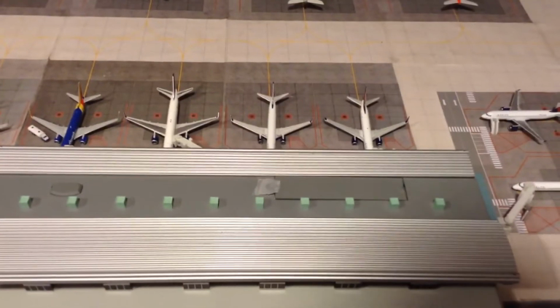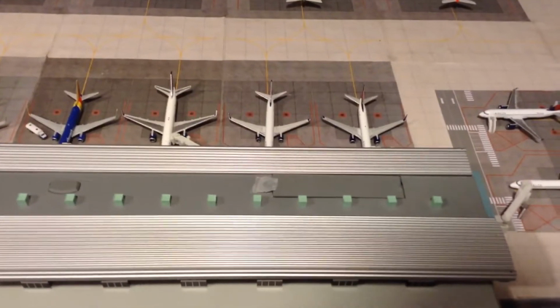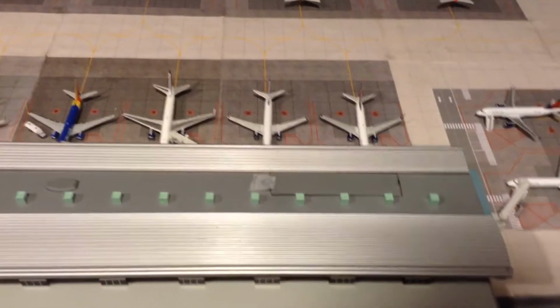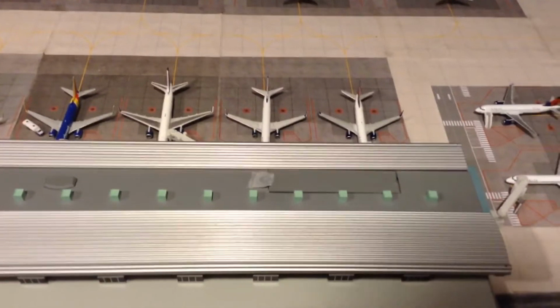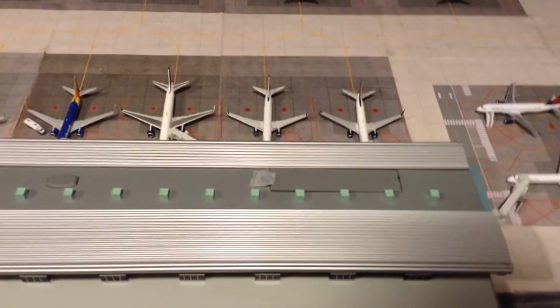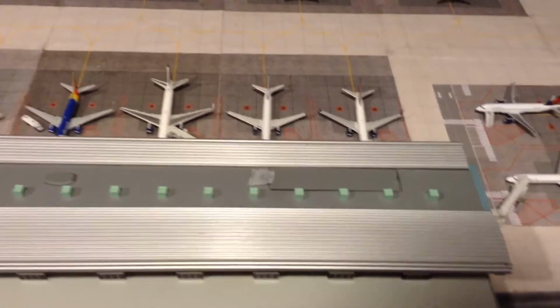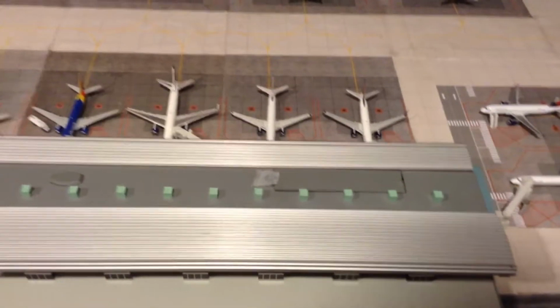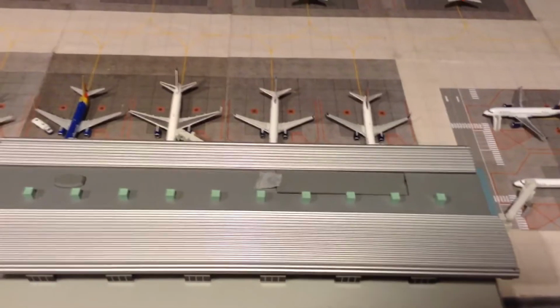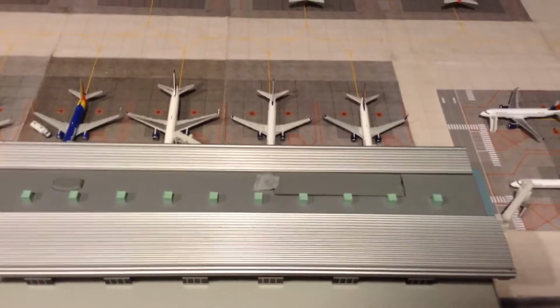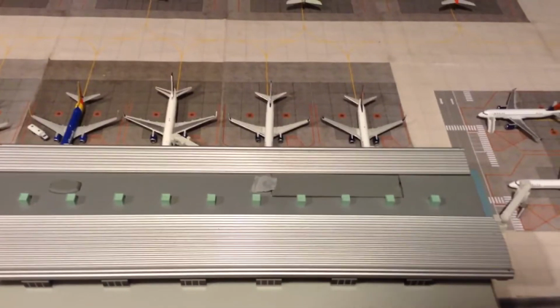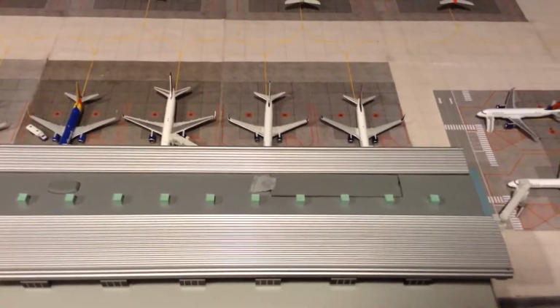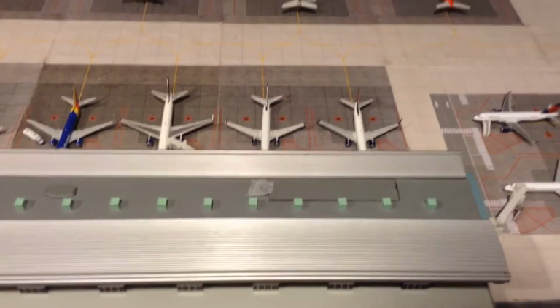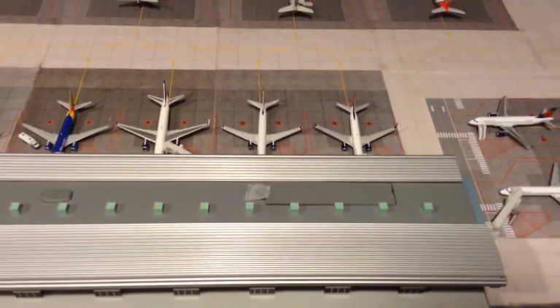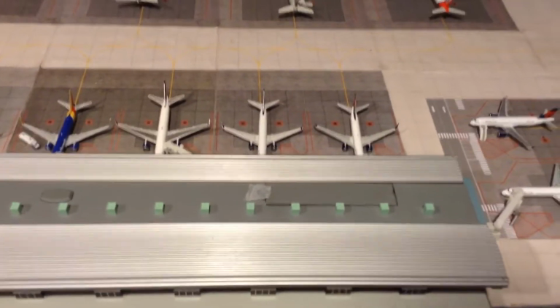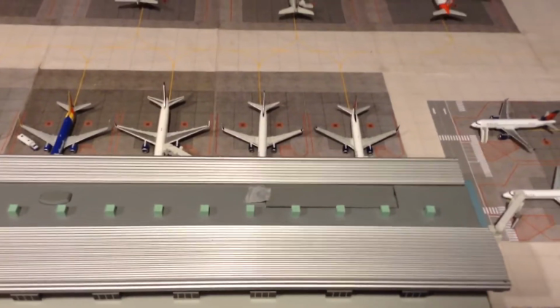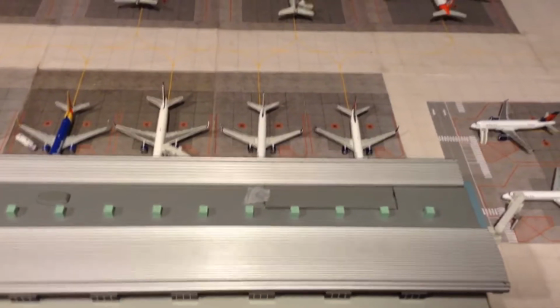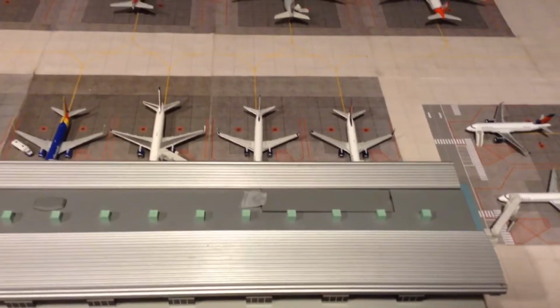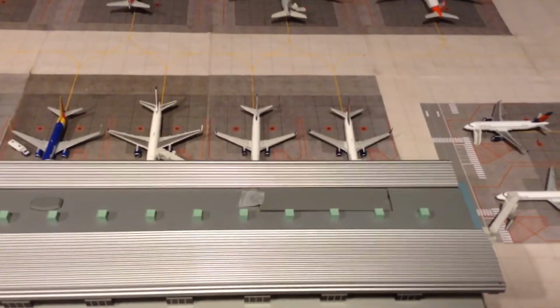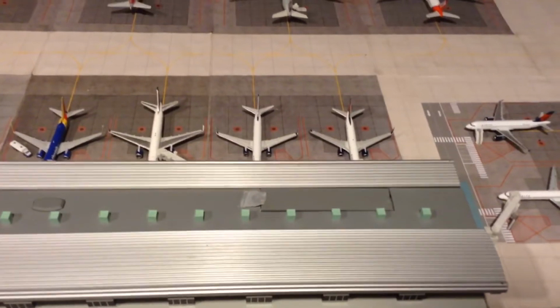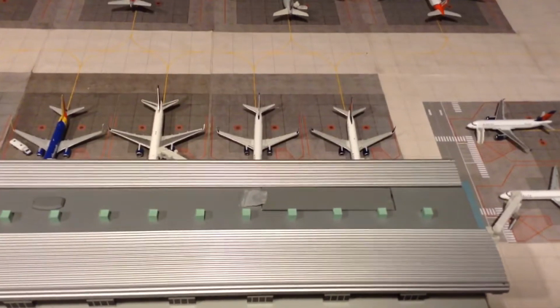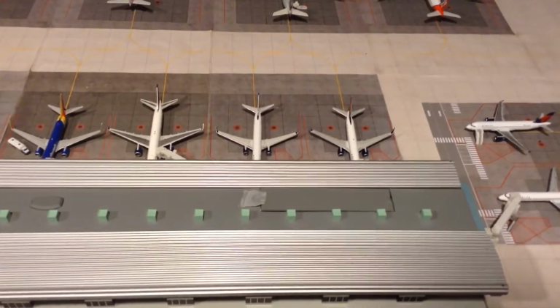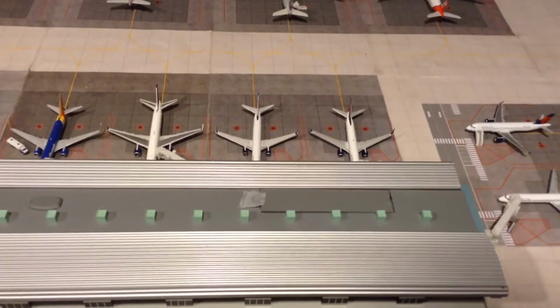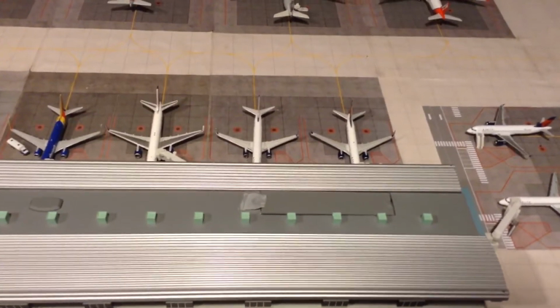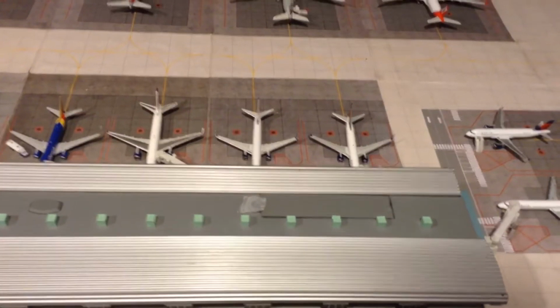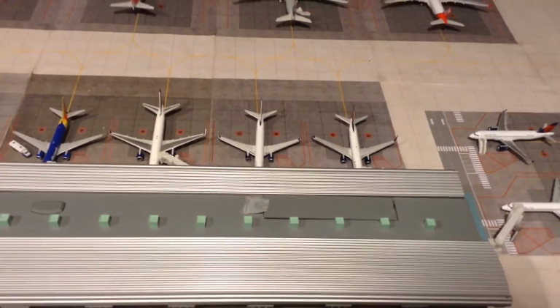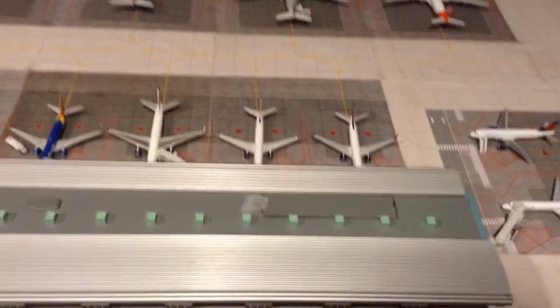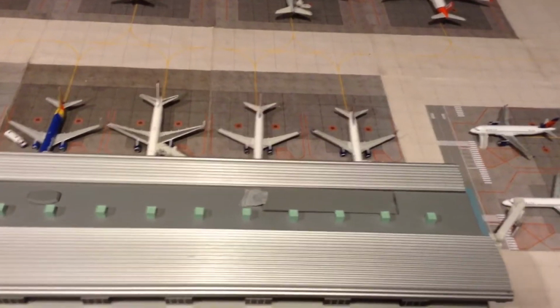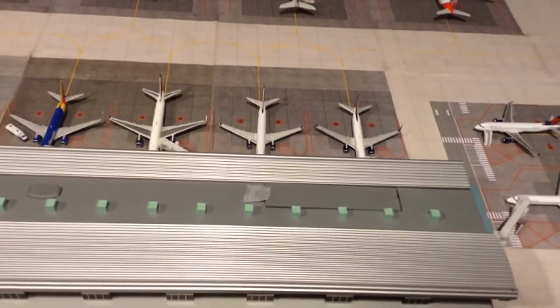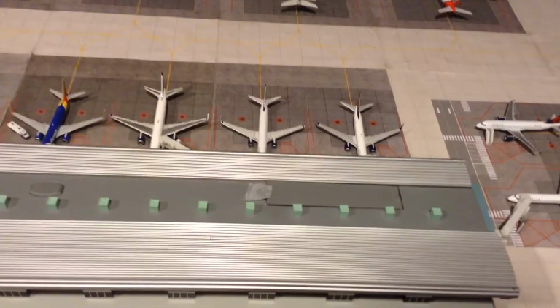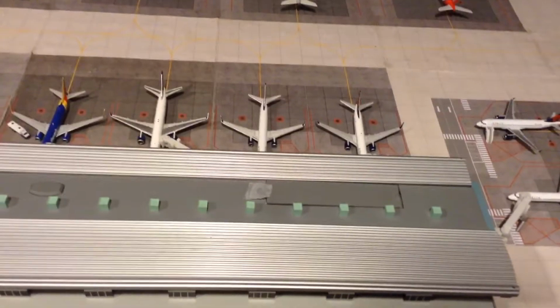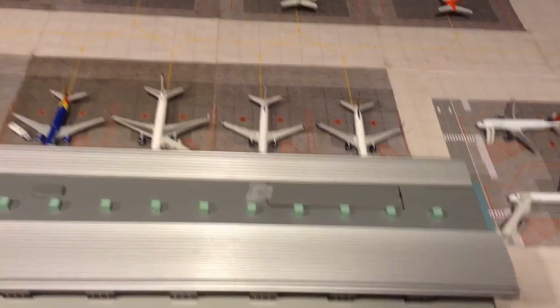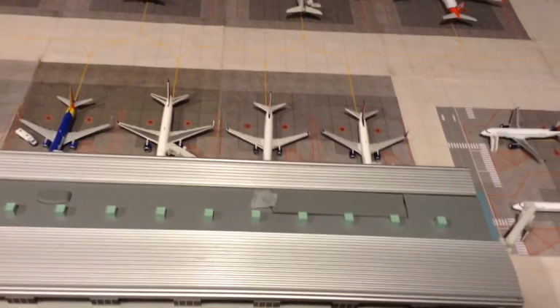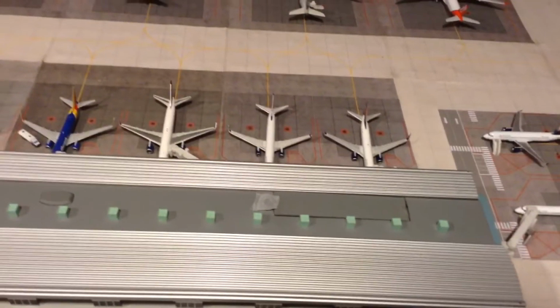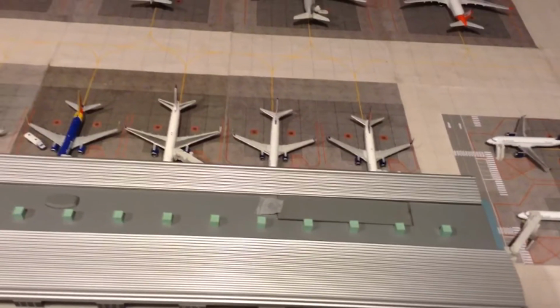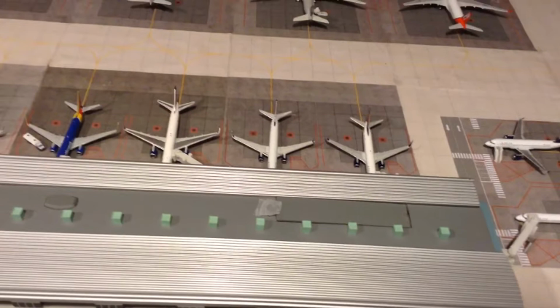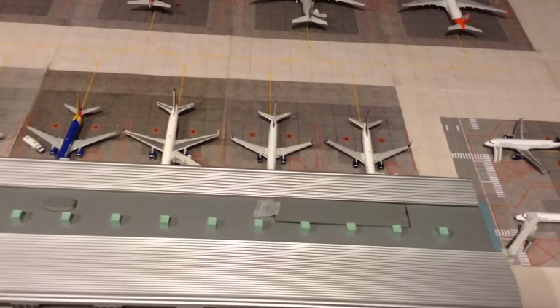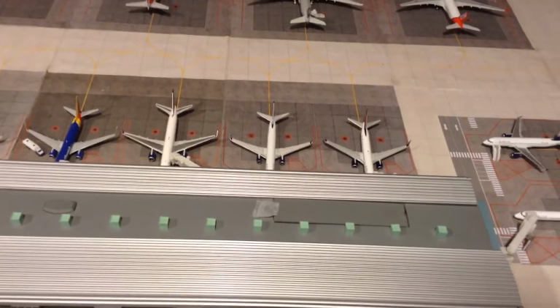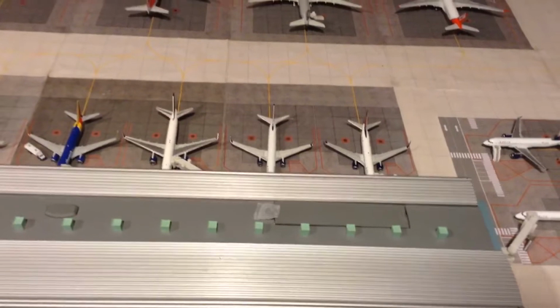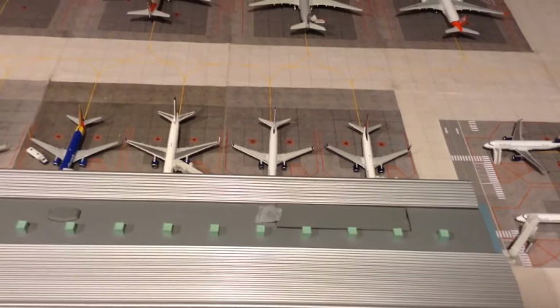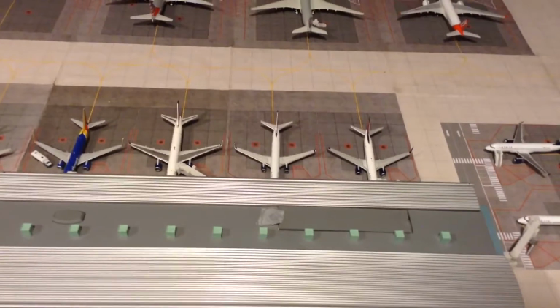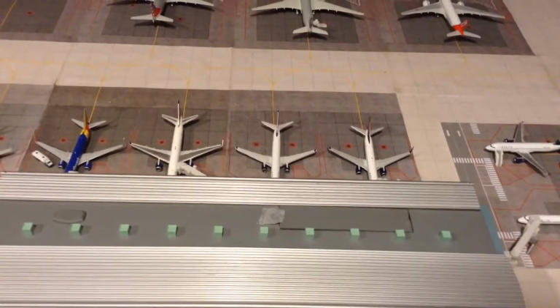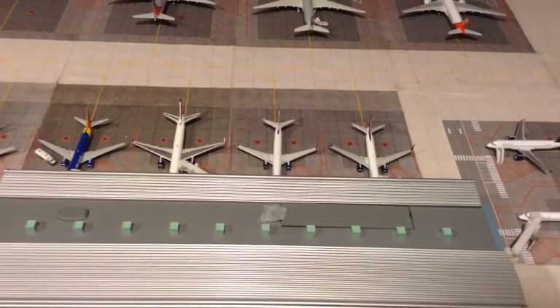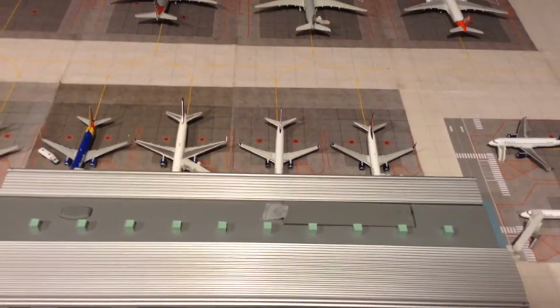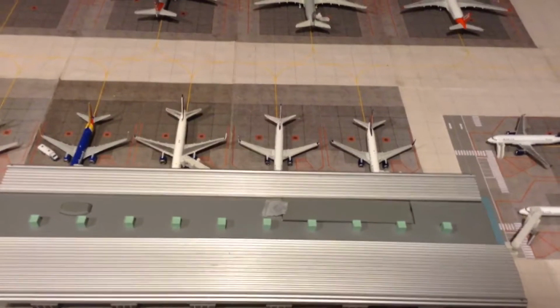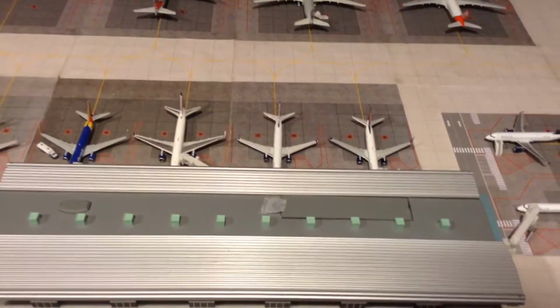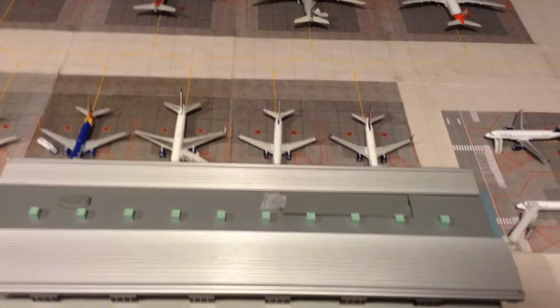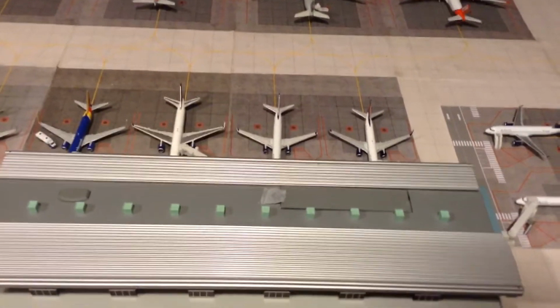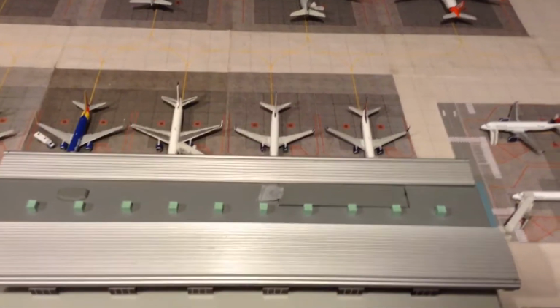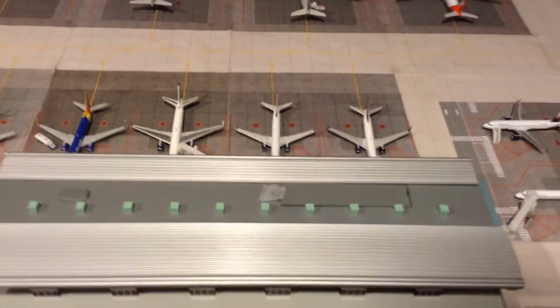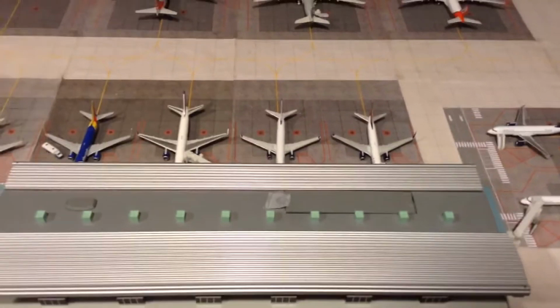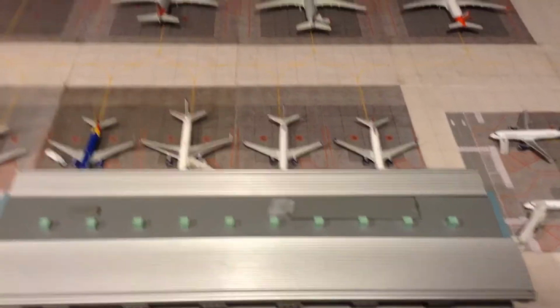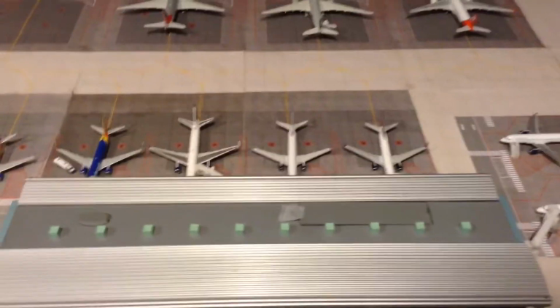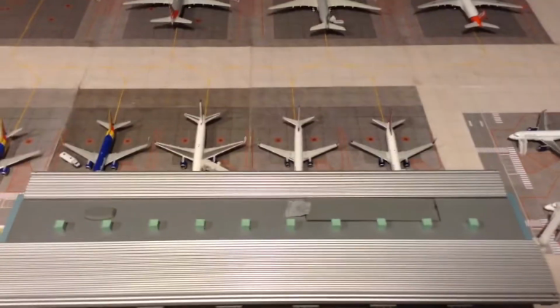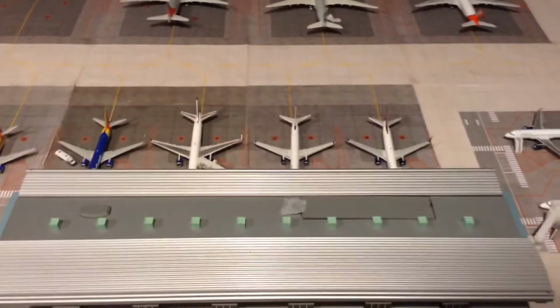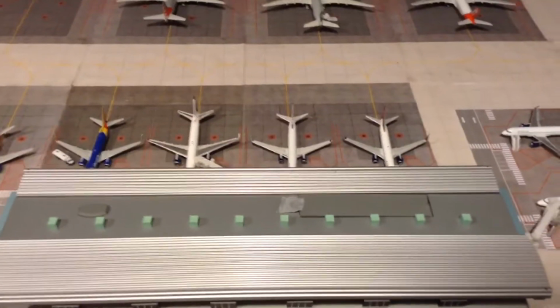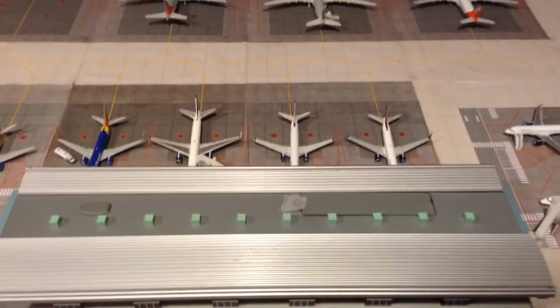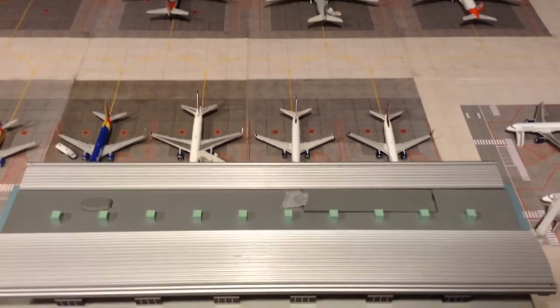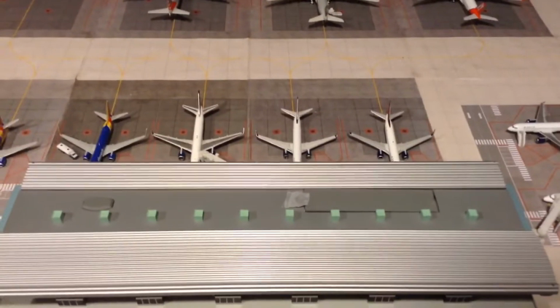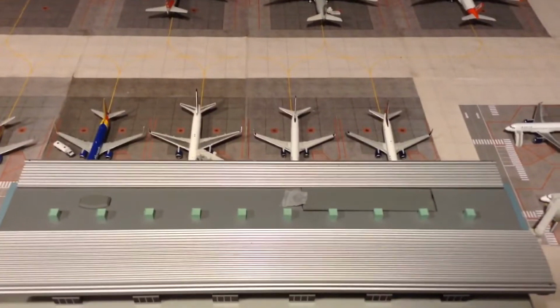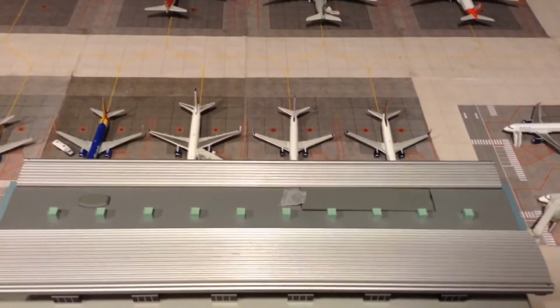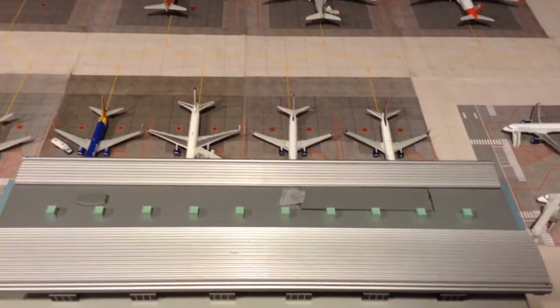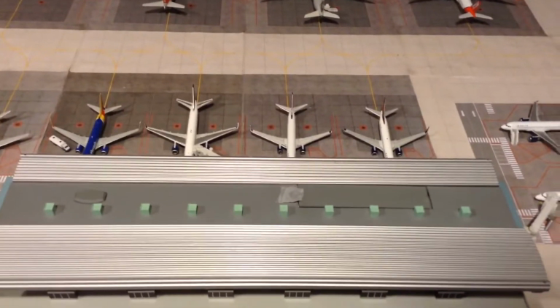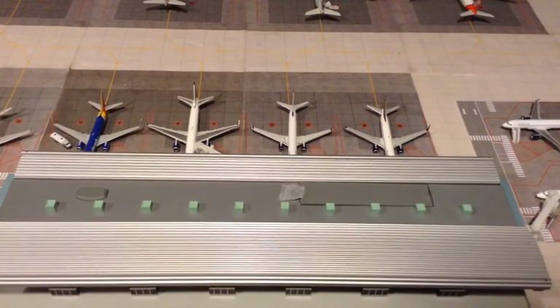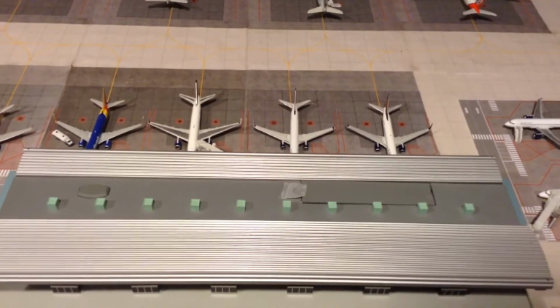Hey YouTube, Southwest252 here with another video. This time it's Northern Virginia International Airport Update Number 3.